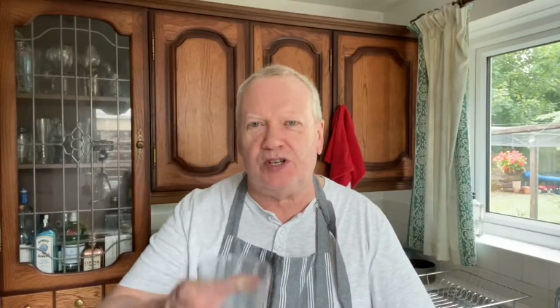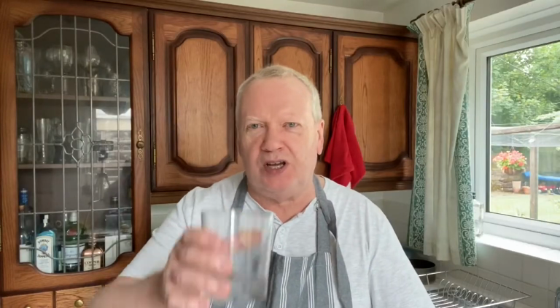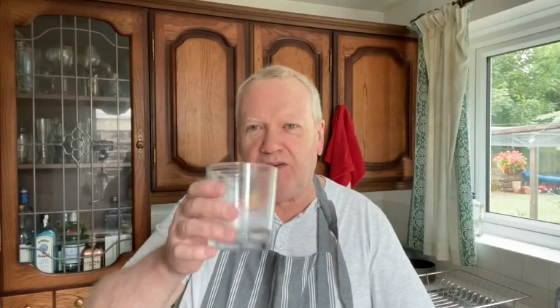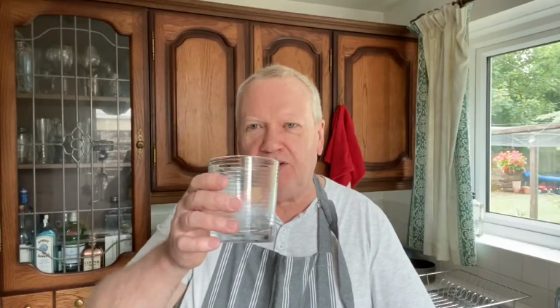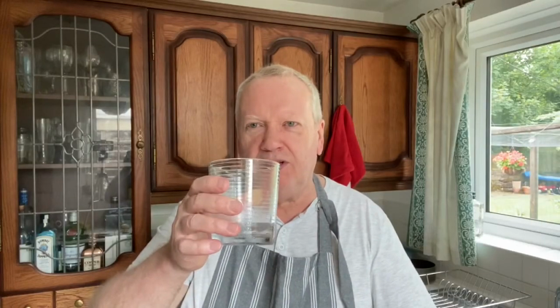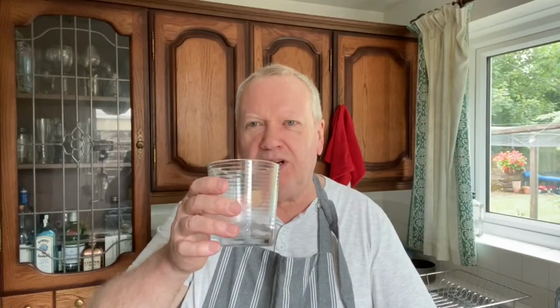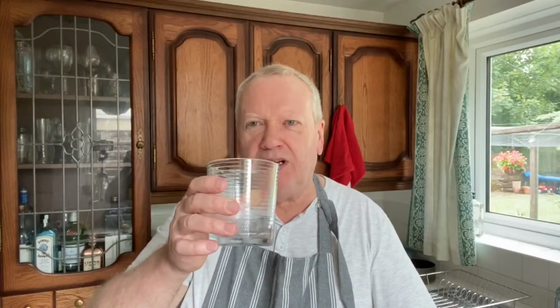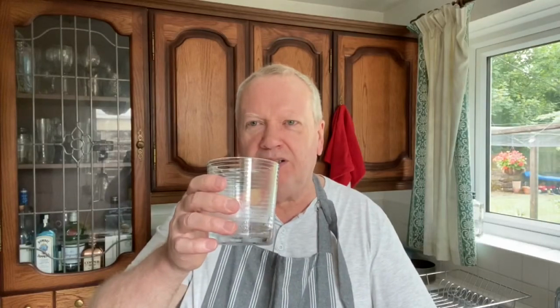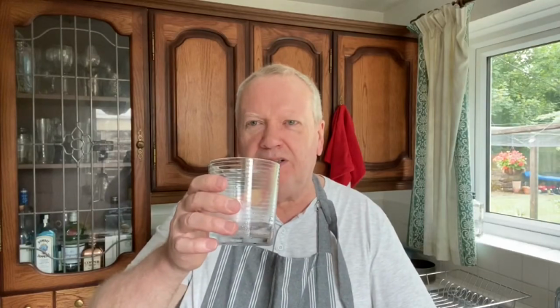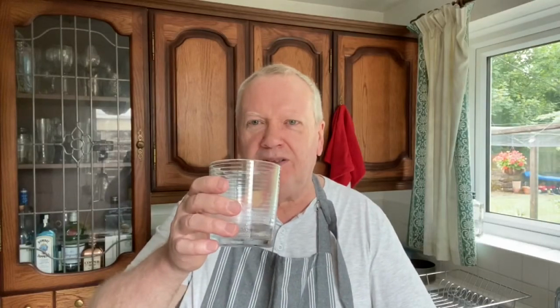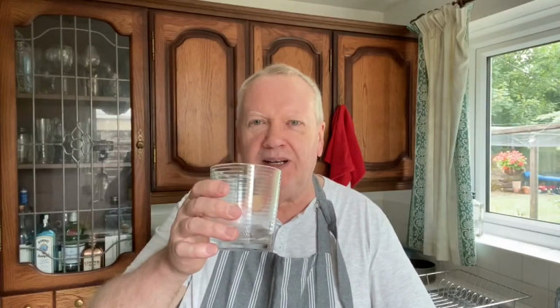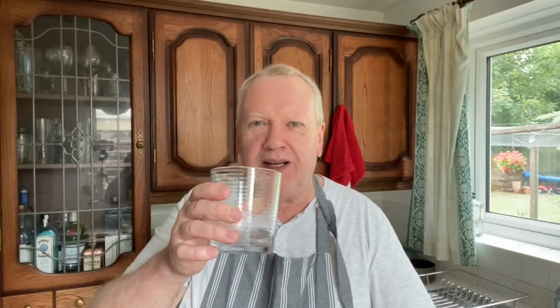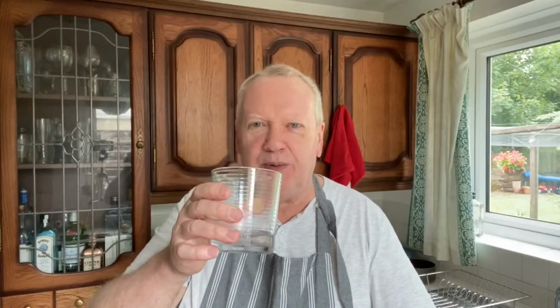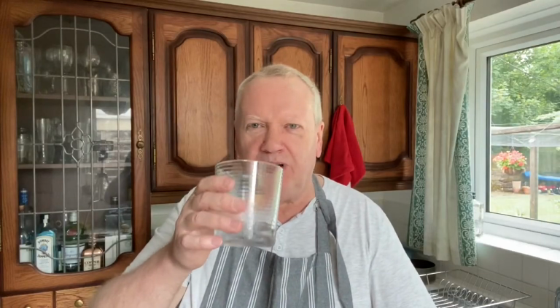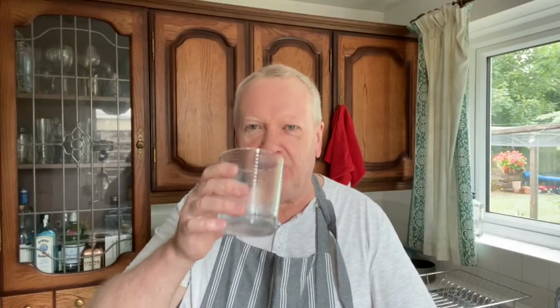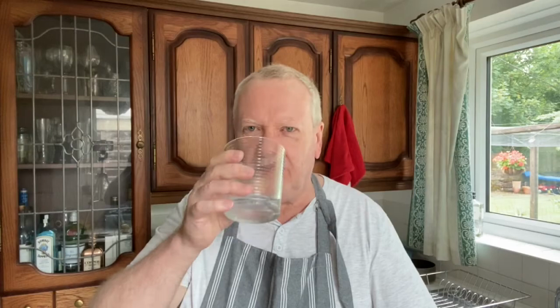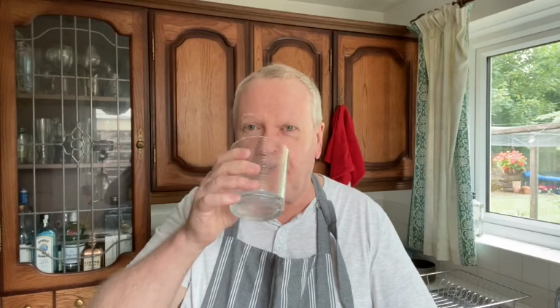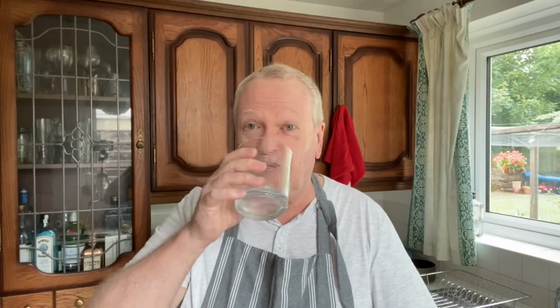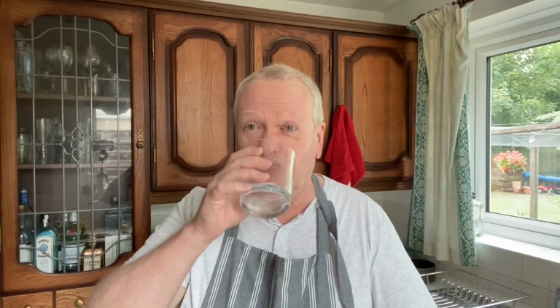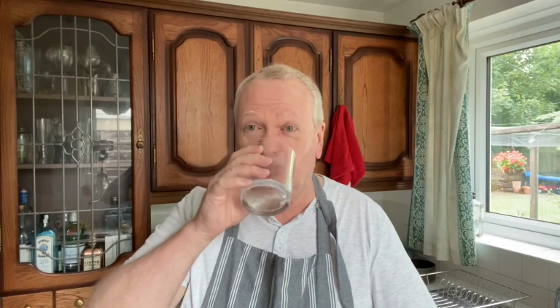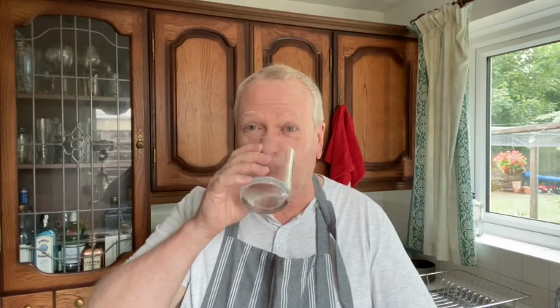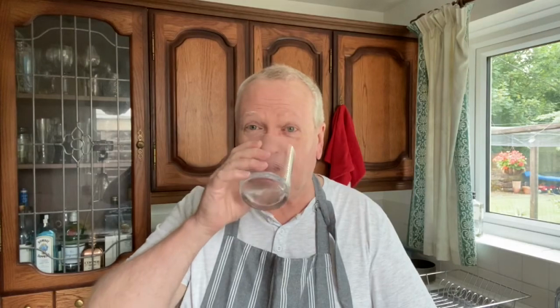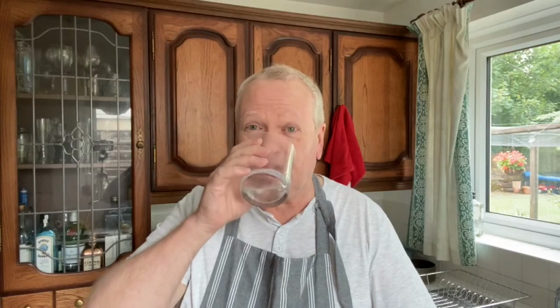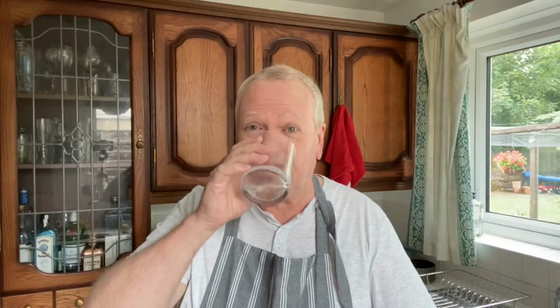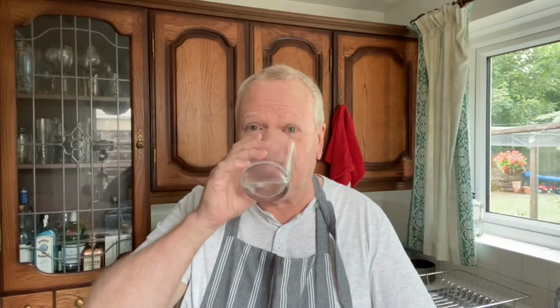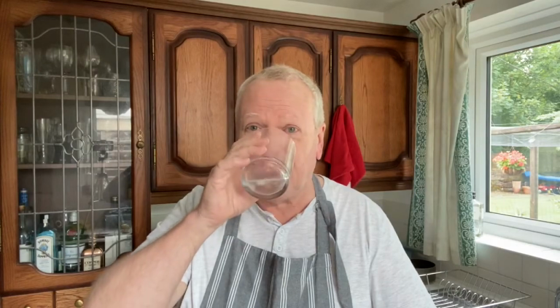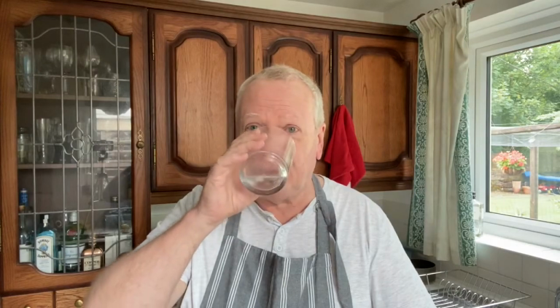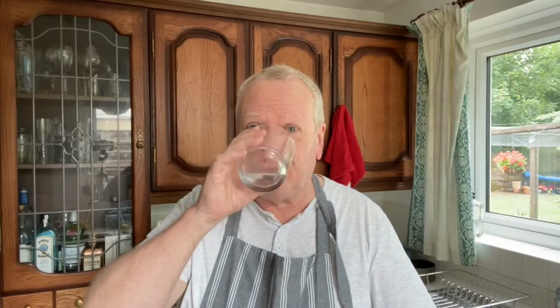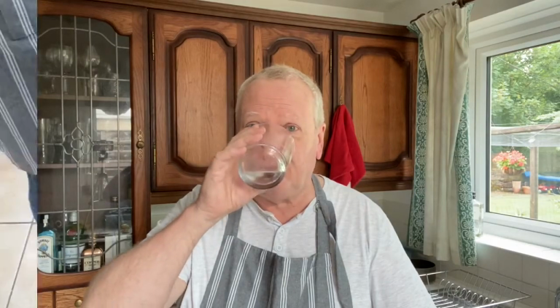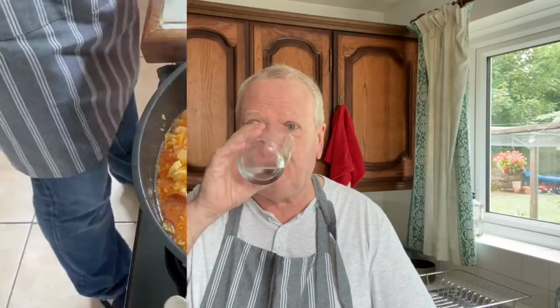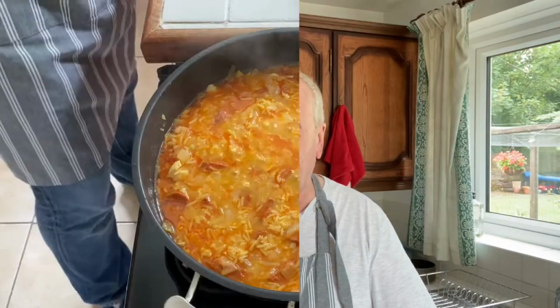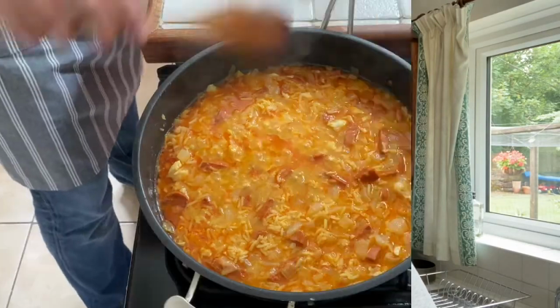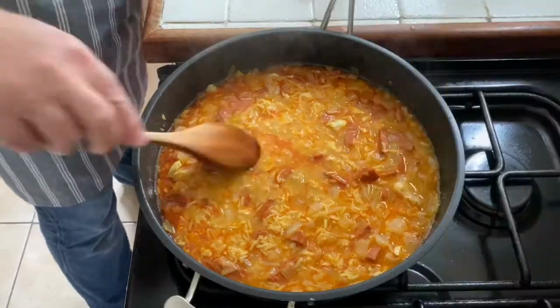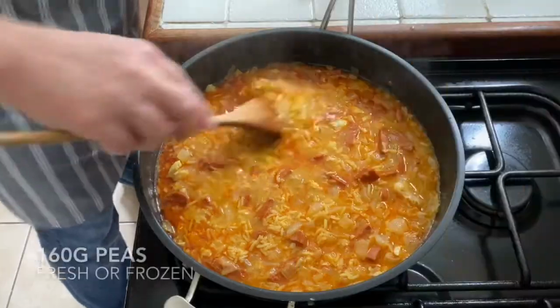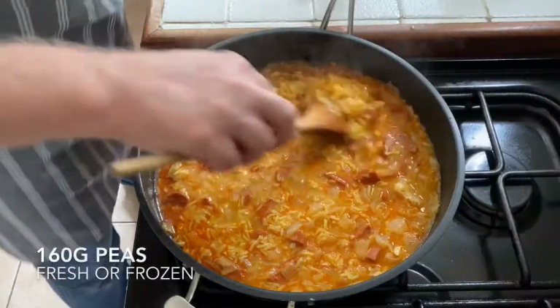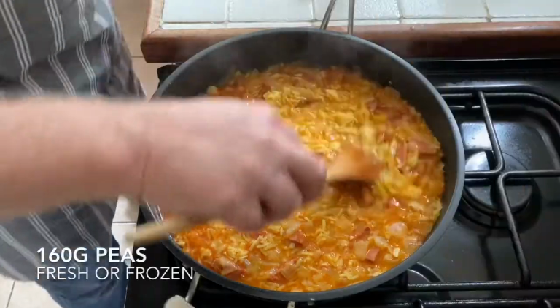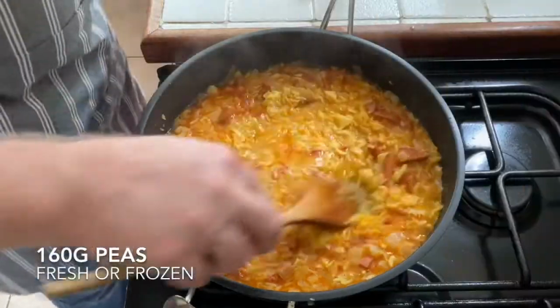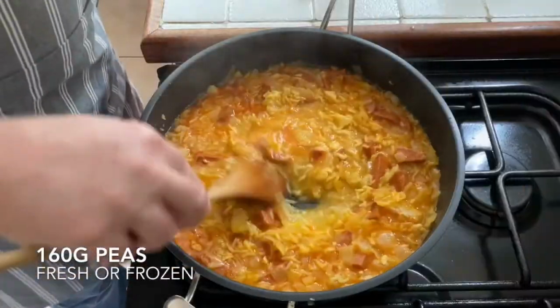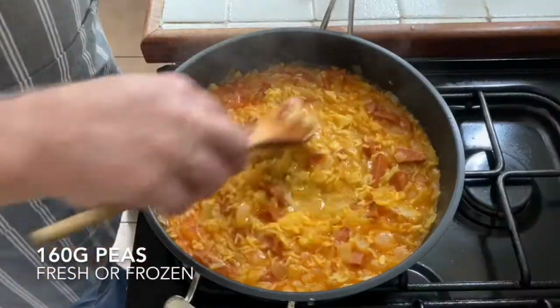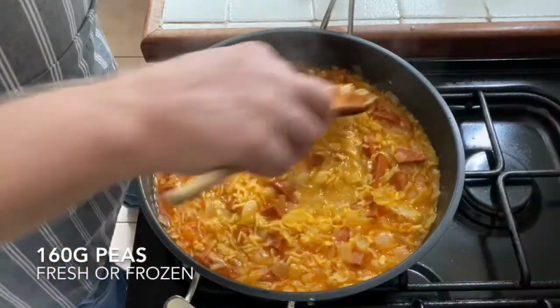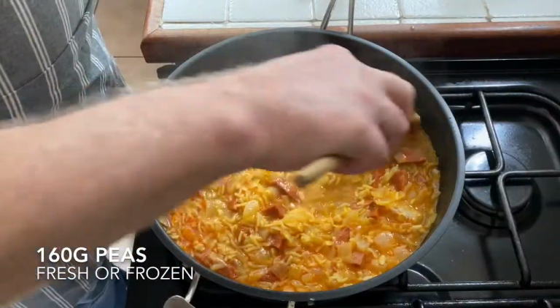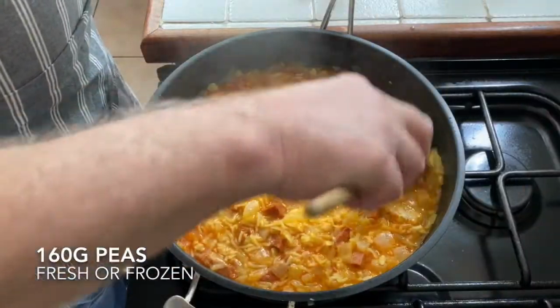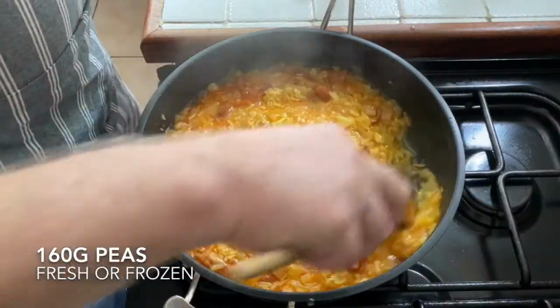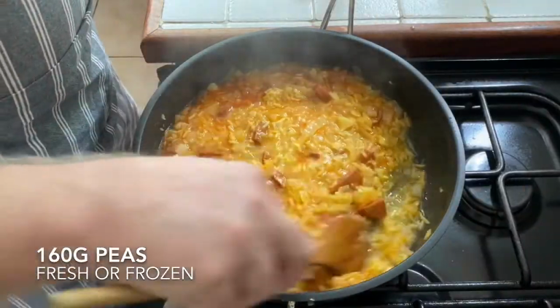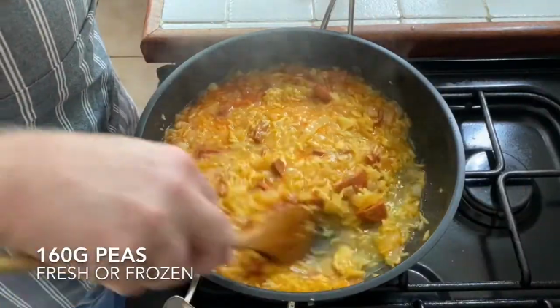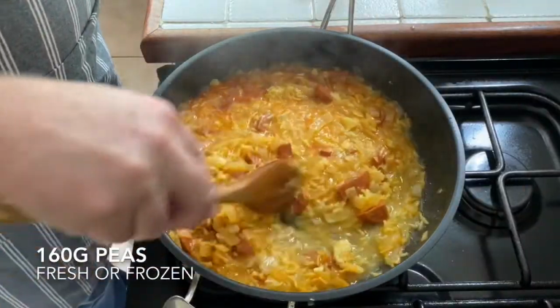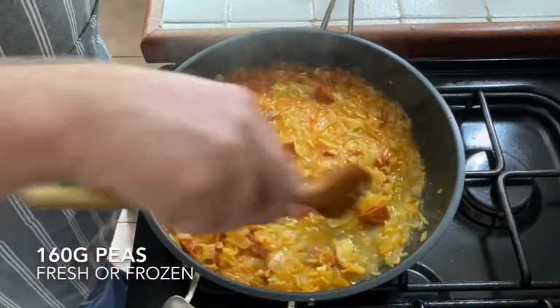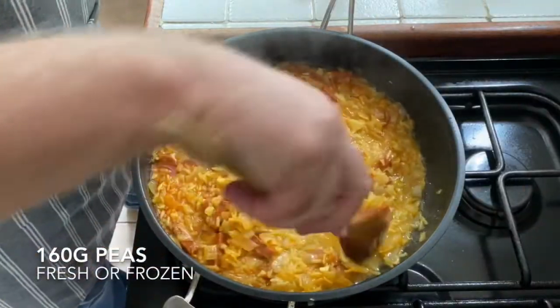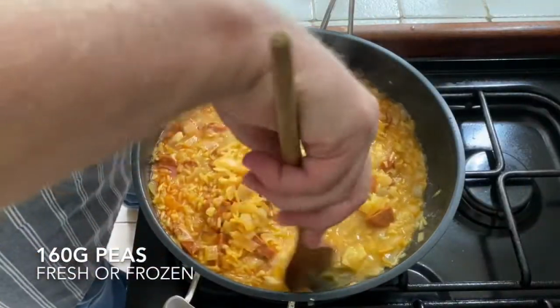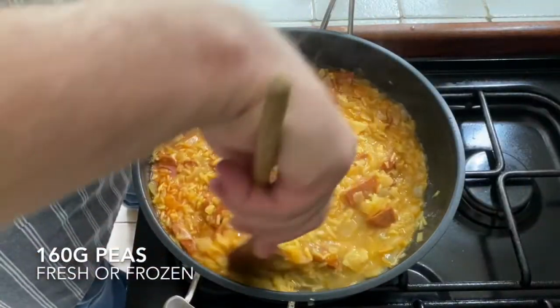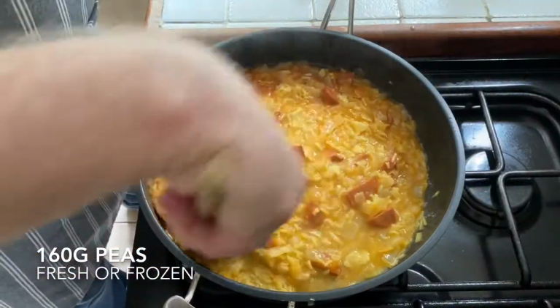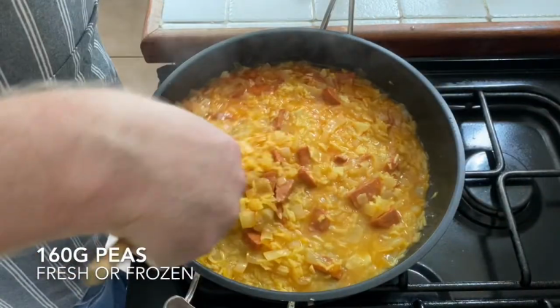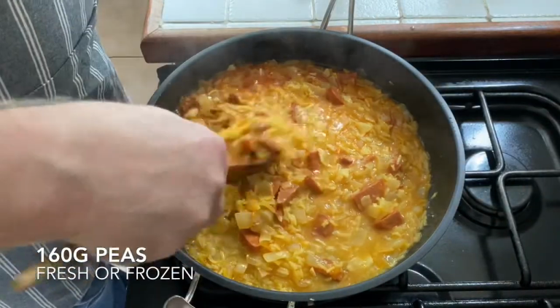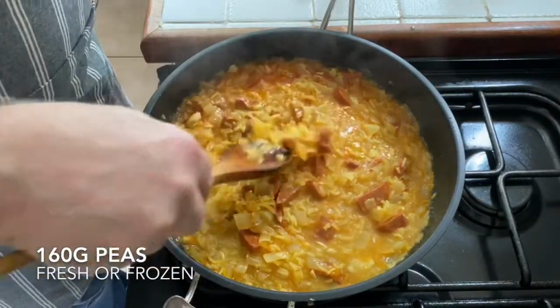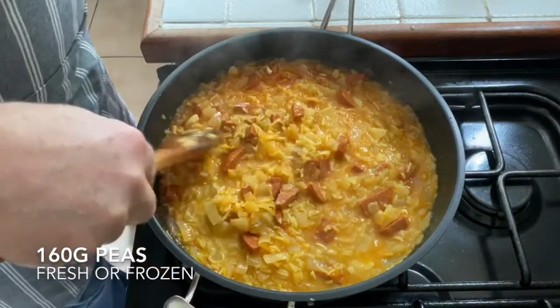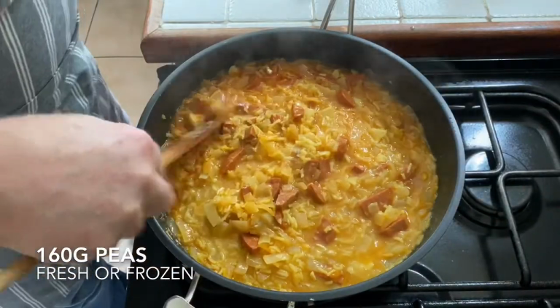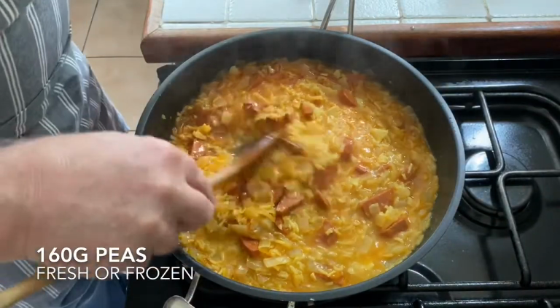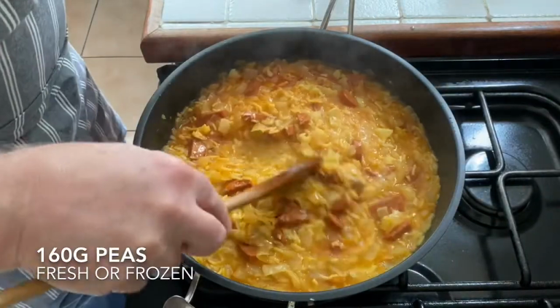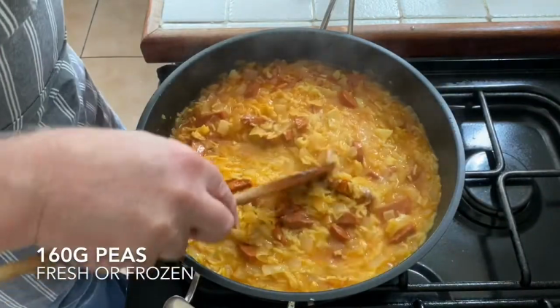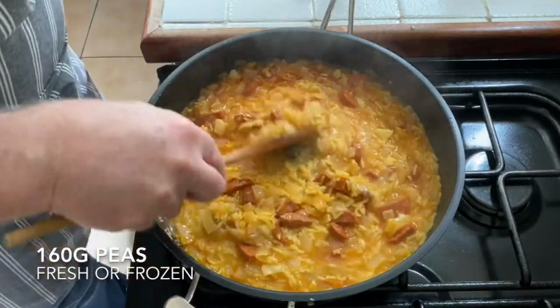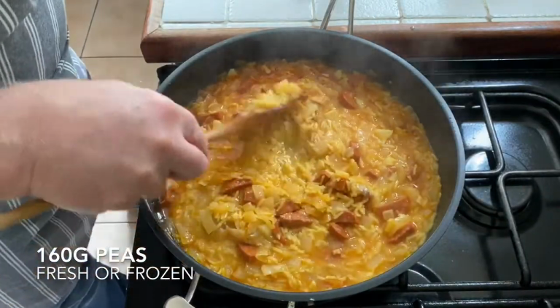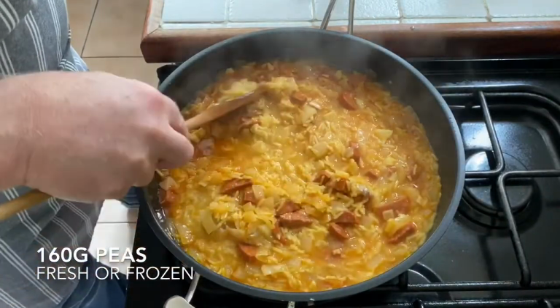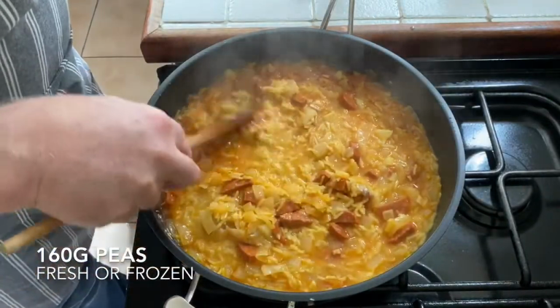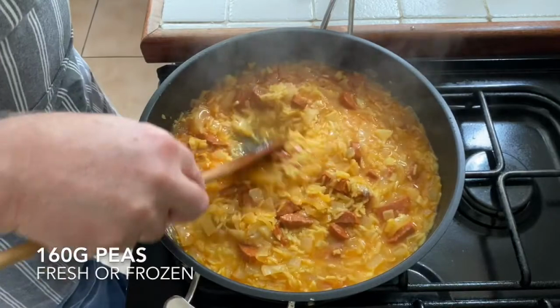Whilst that's cooking I'm just going to have a little lemonade. Let's put a little stir — it's looking good, it's smelling gorgeous.